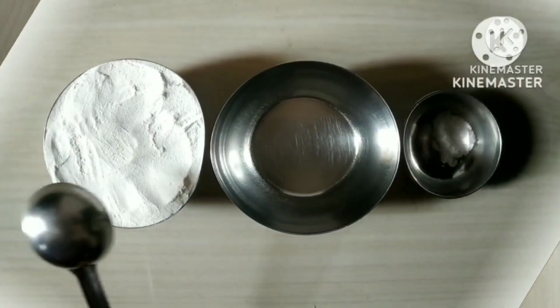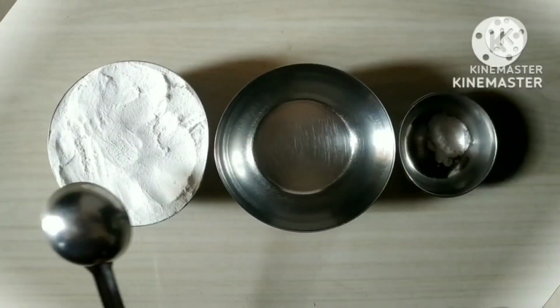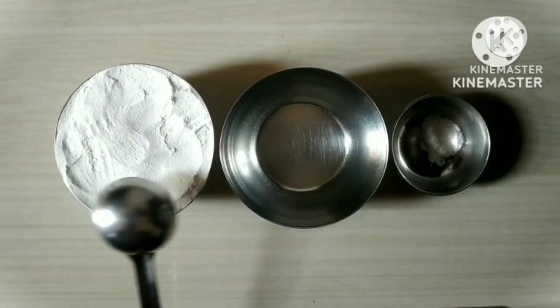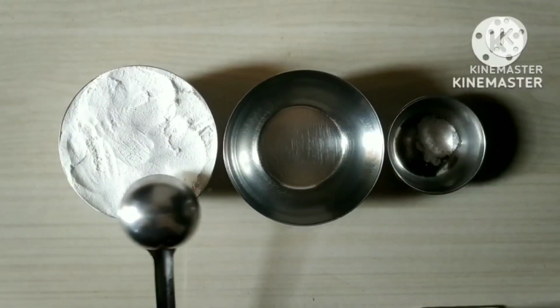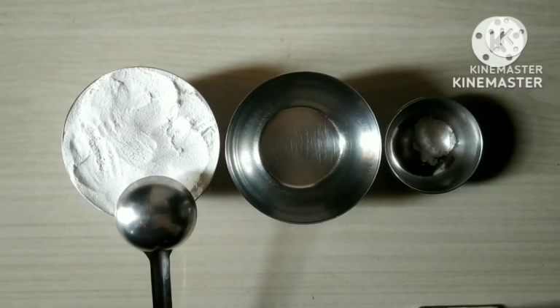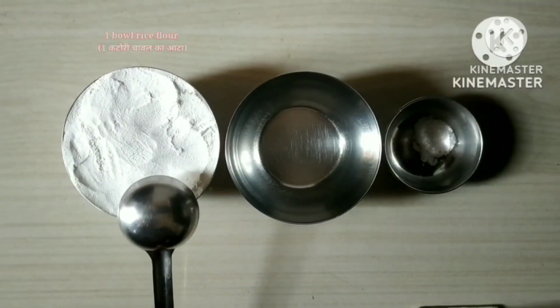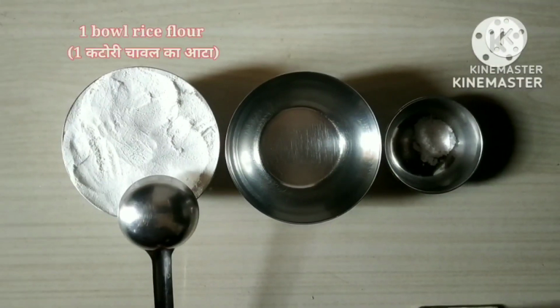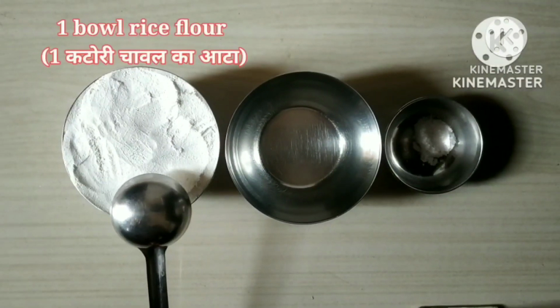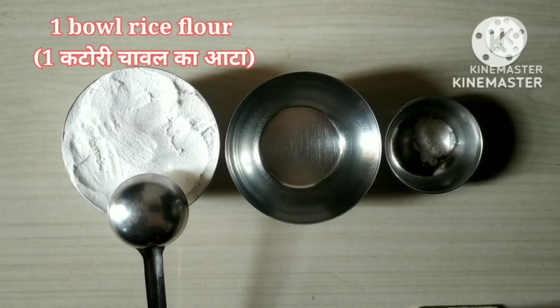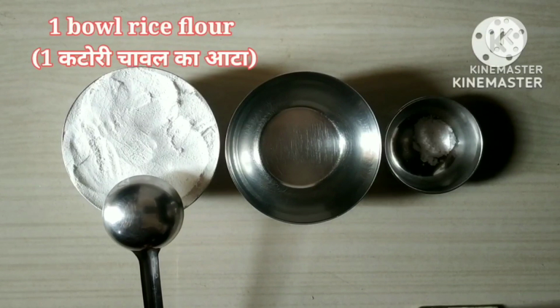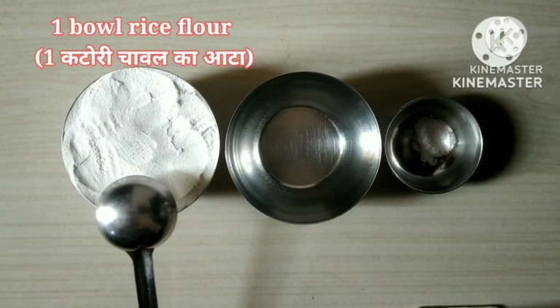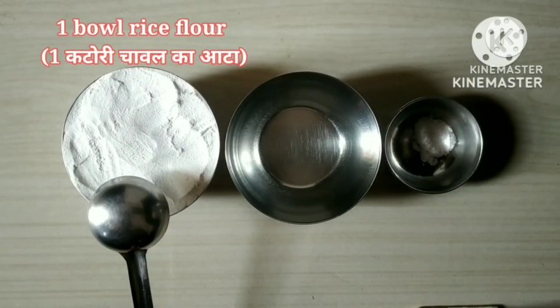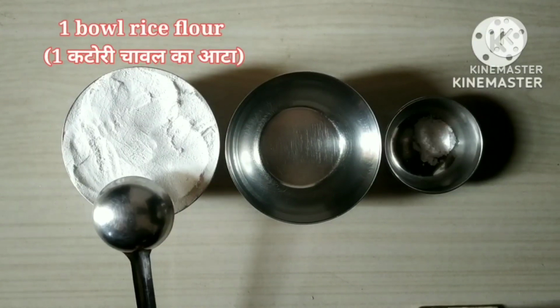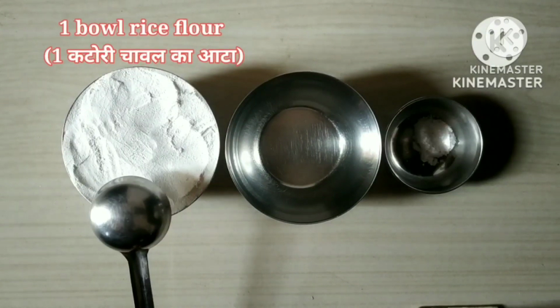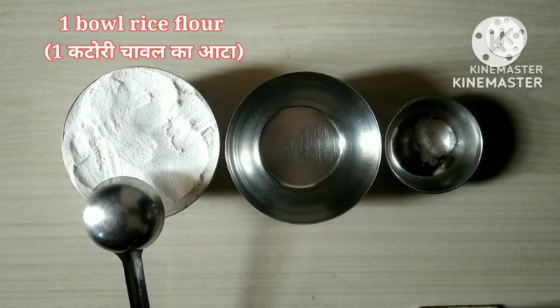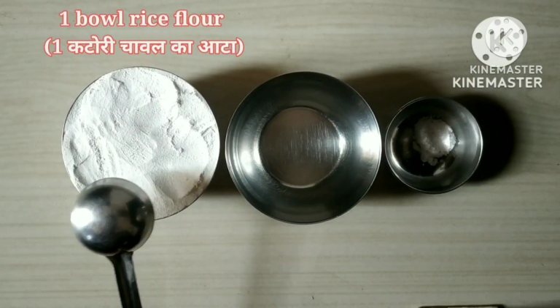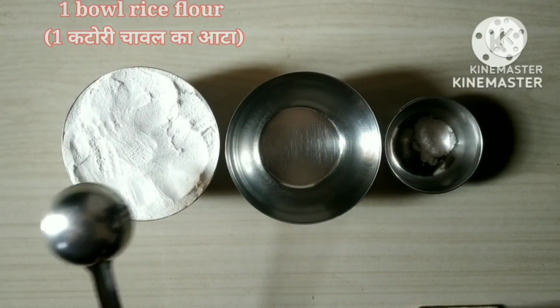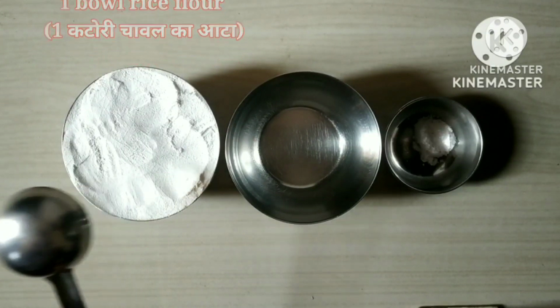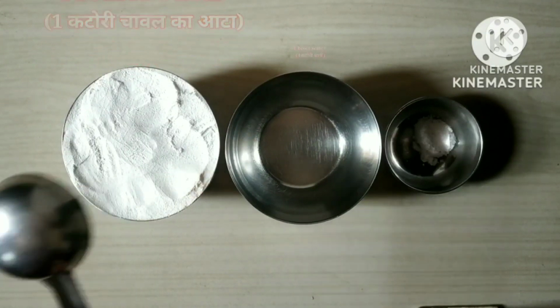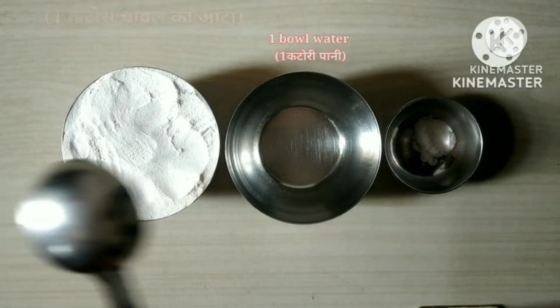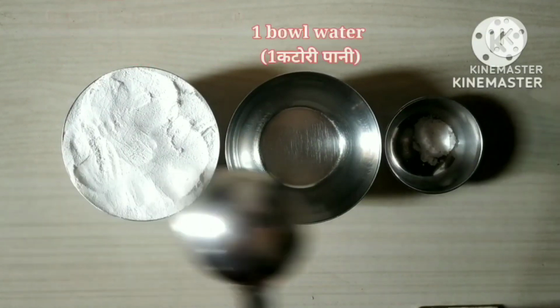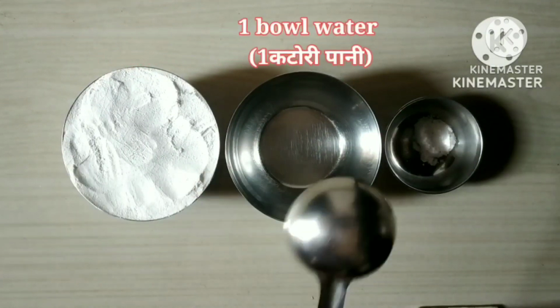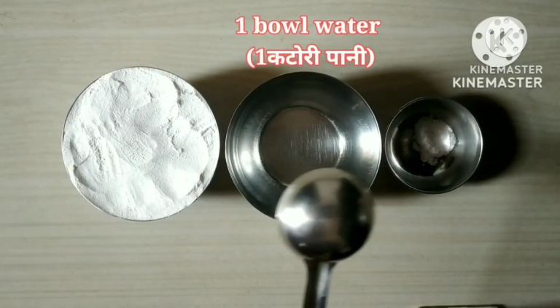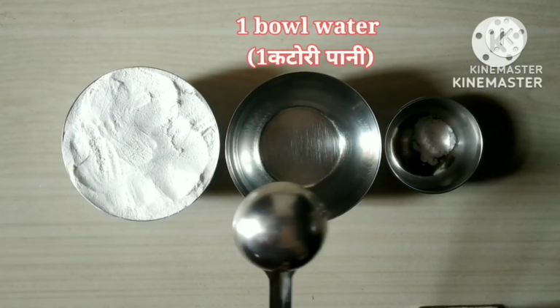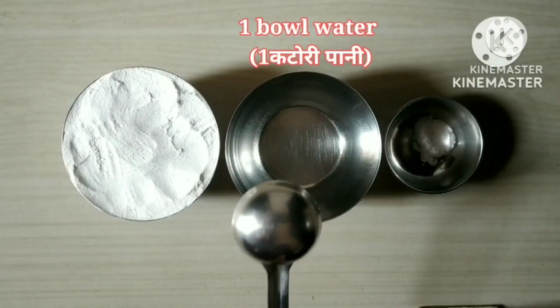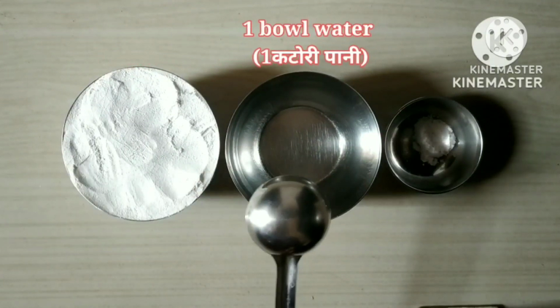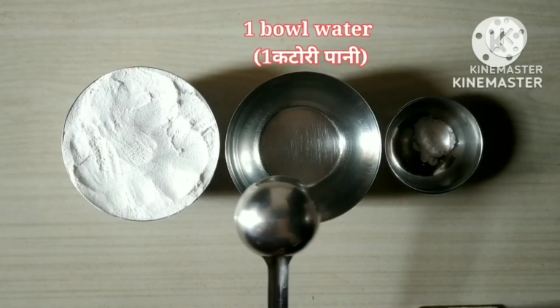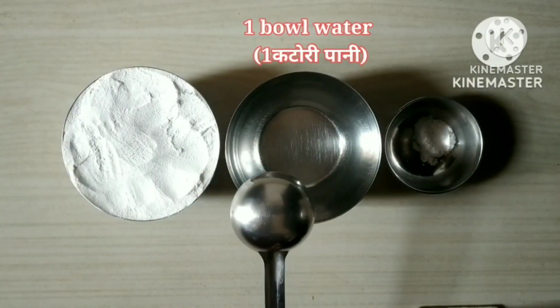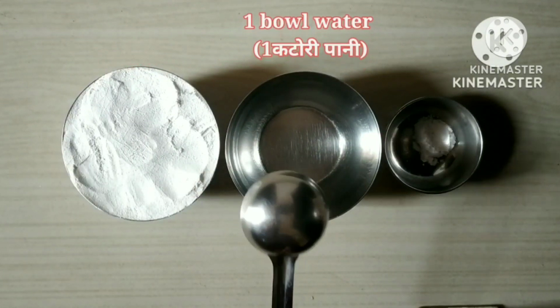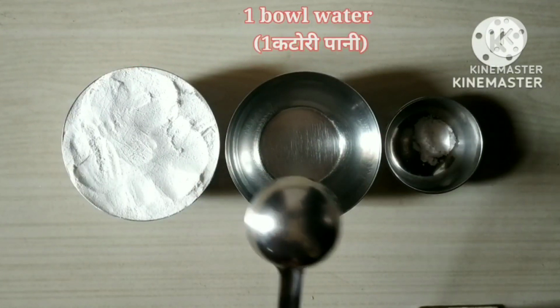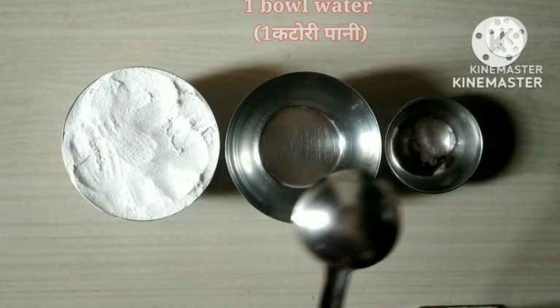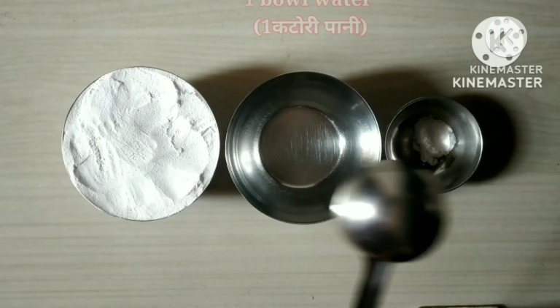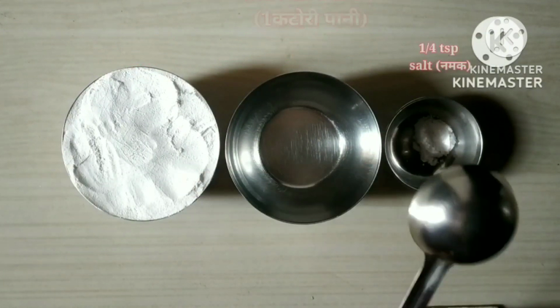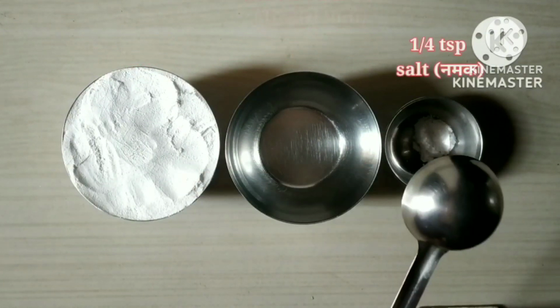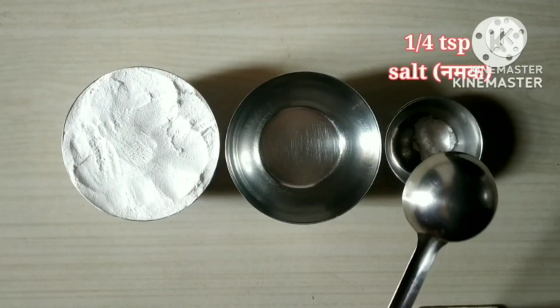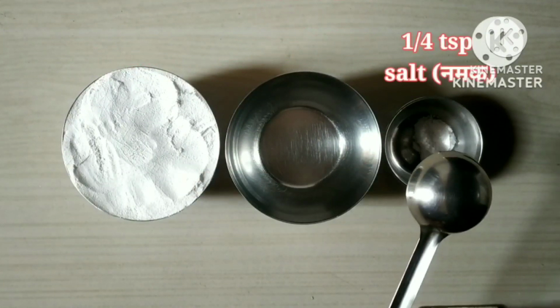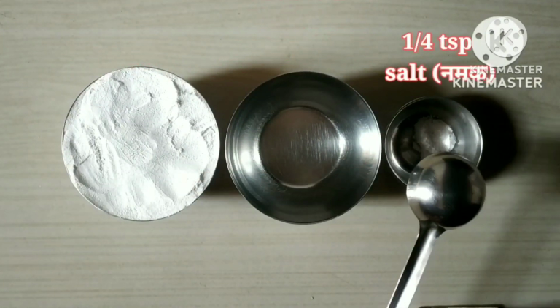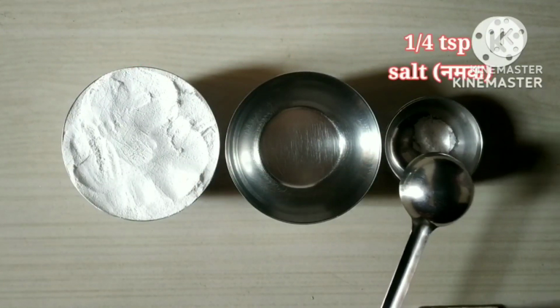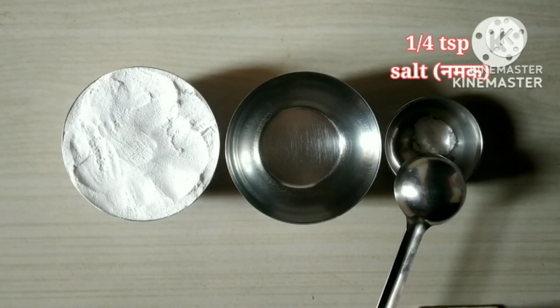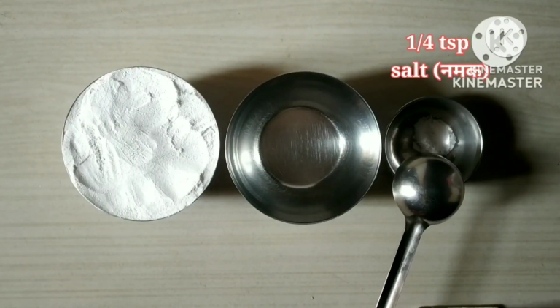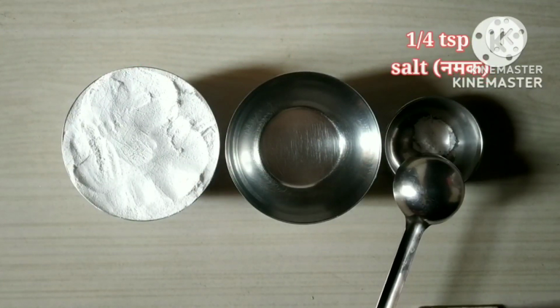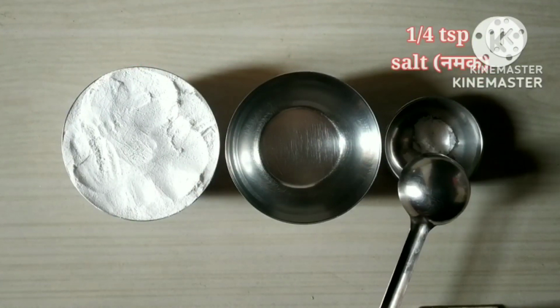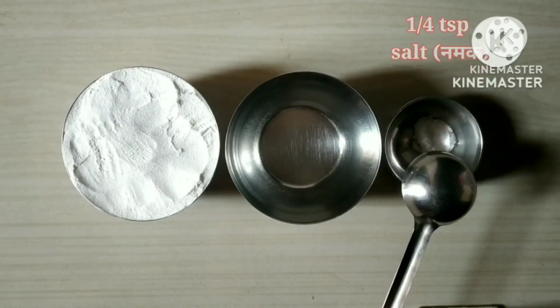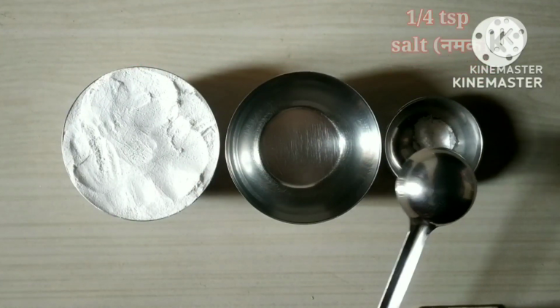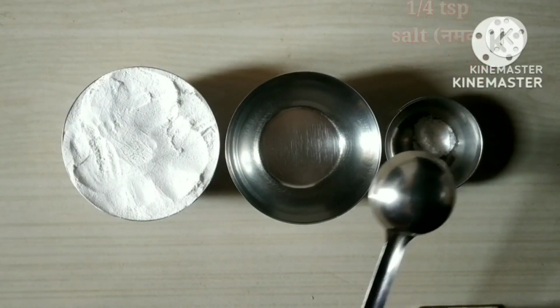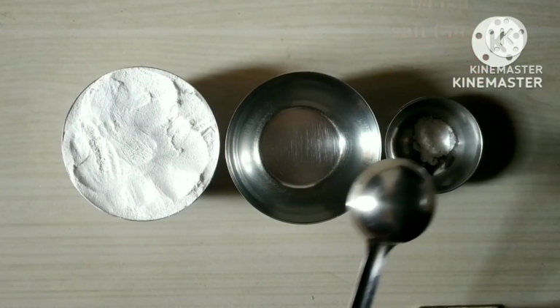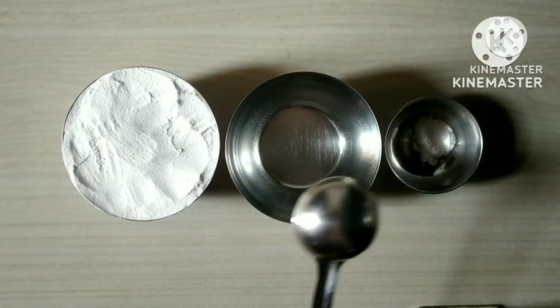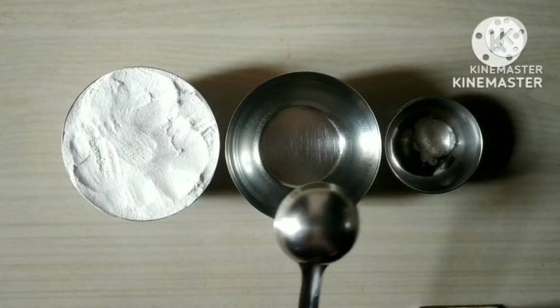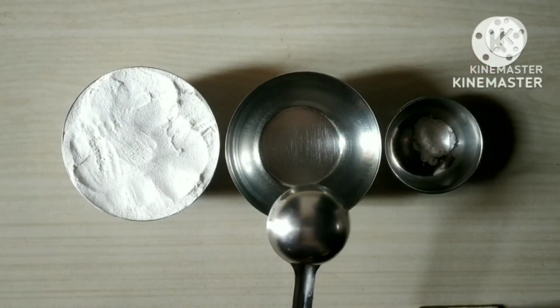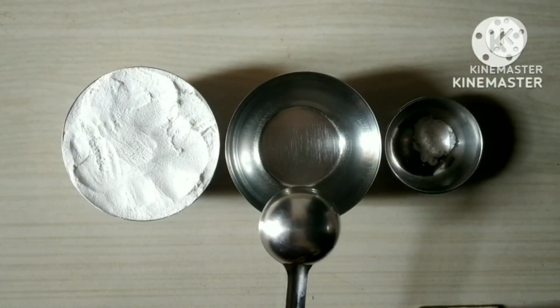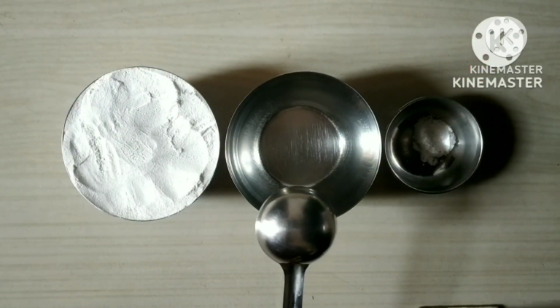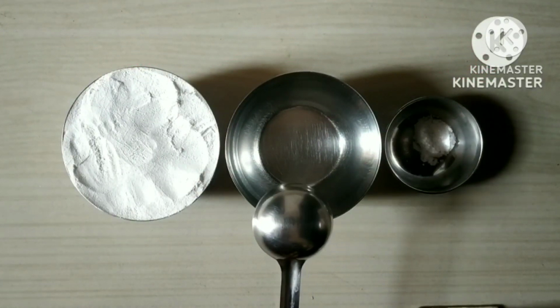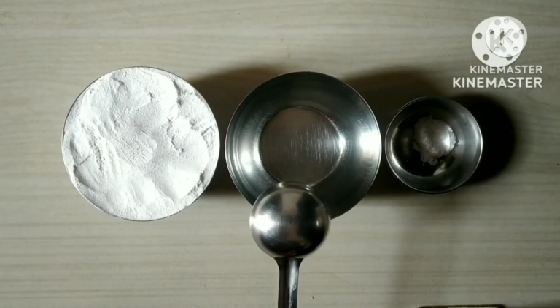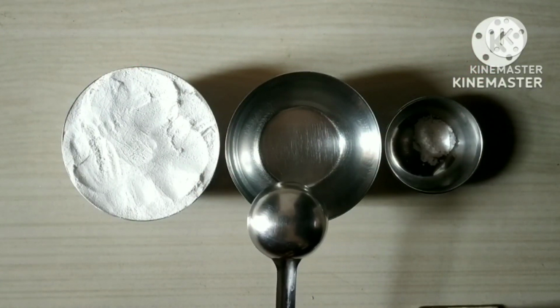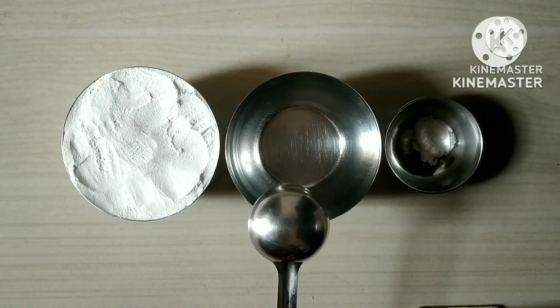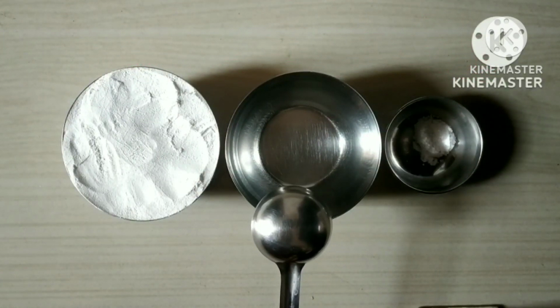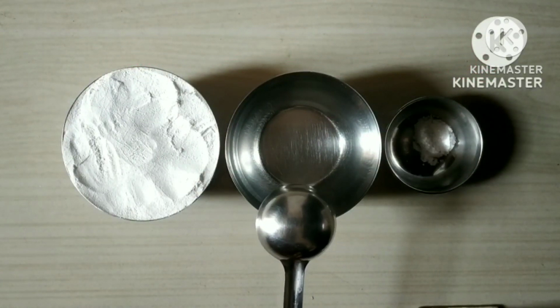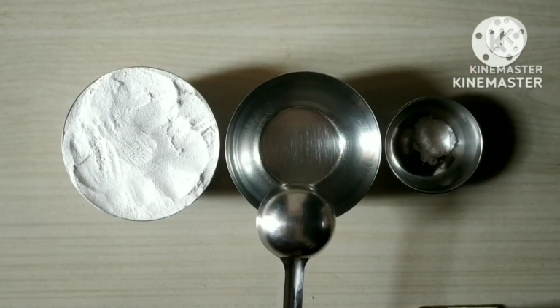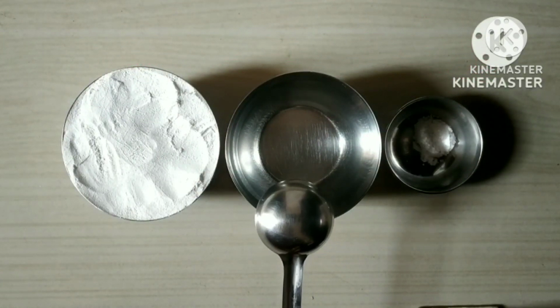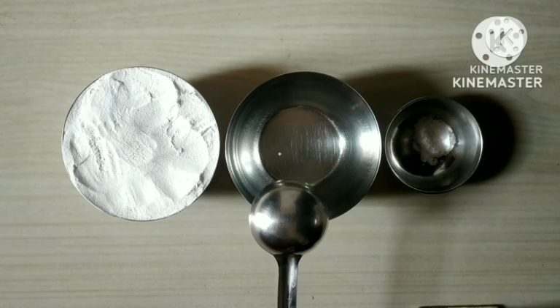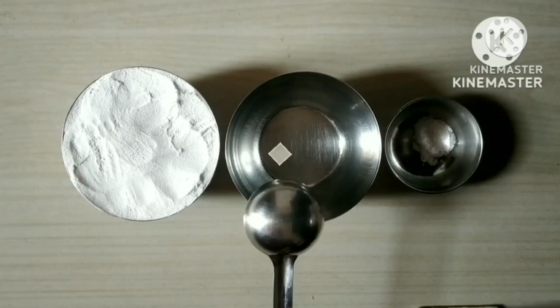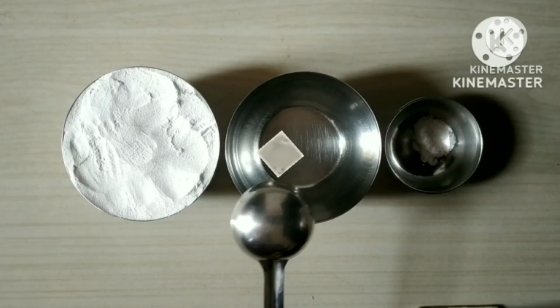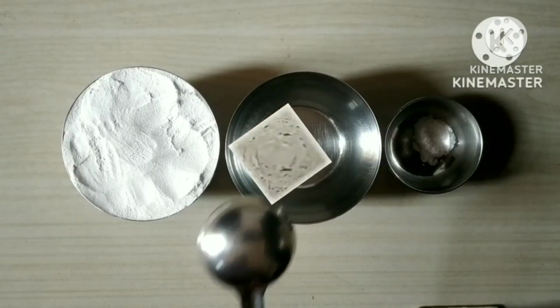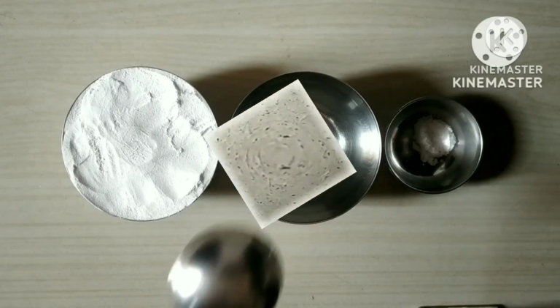I took 1 bowl rice flour, 1 bowl water, 1 tablespoon salt, and now we boil the water first.